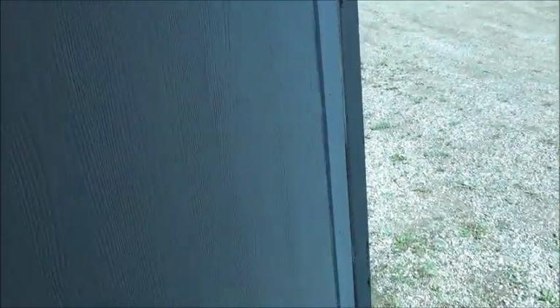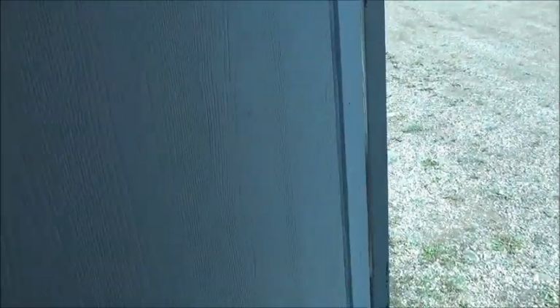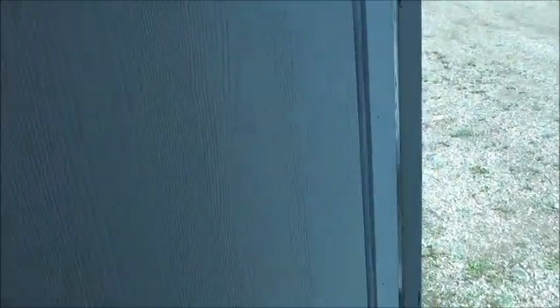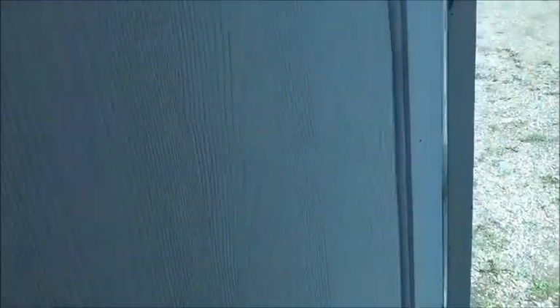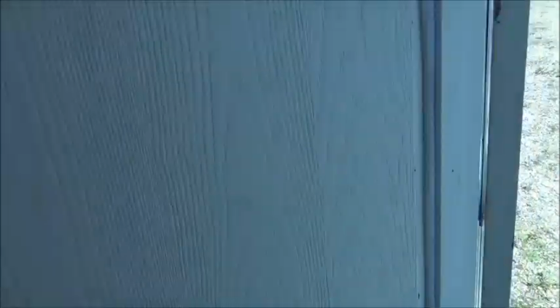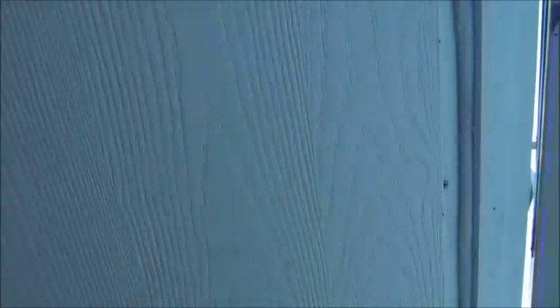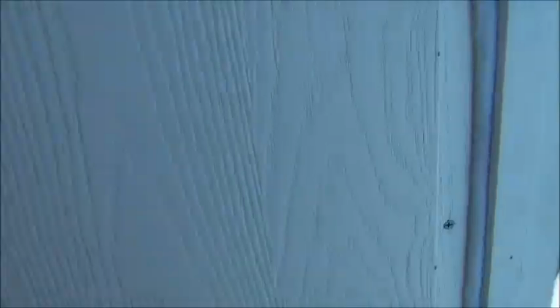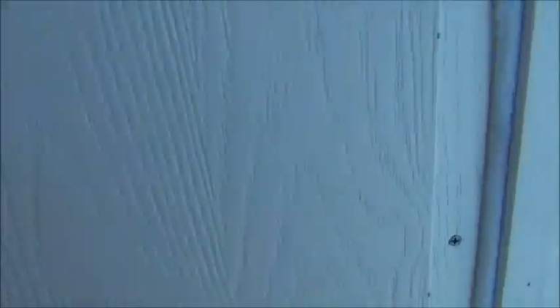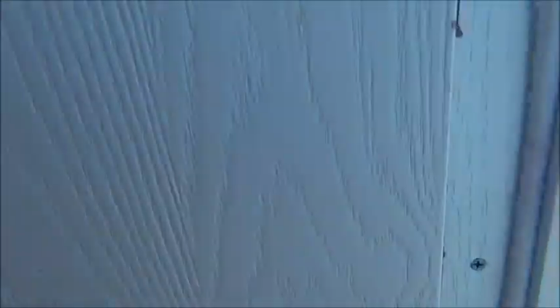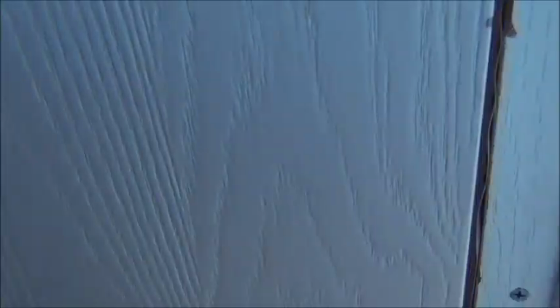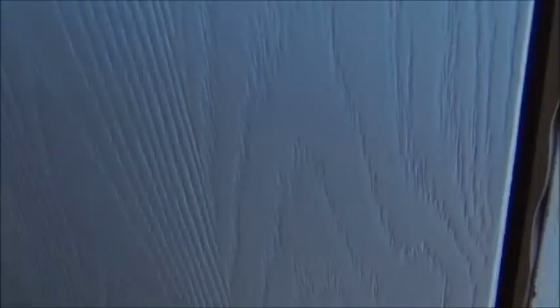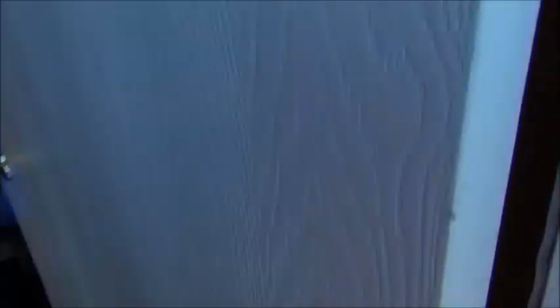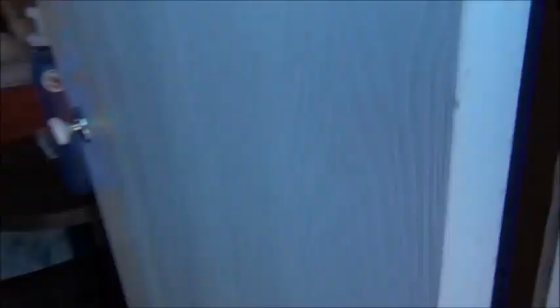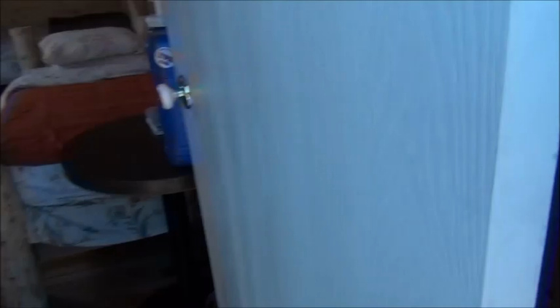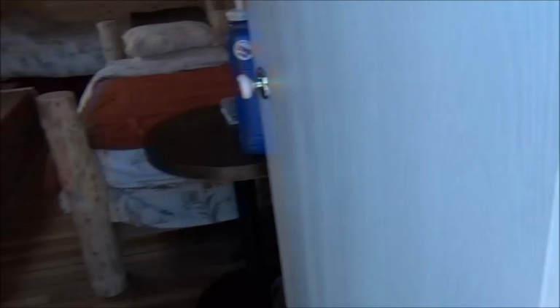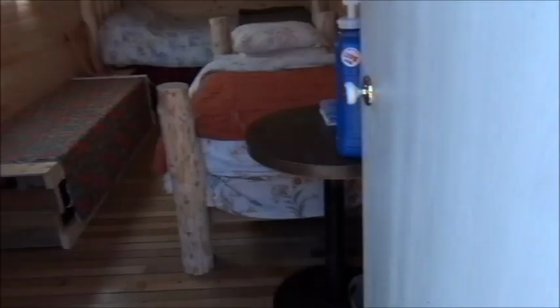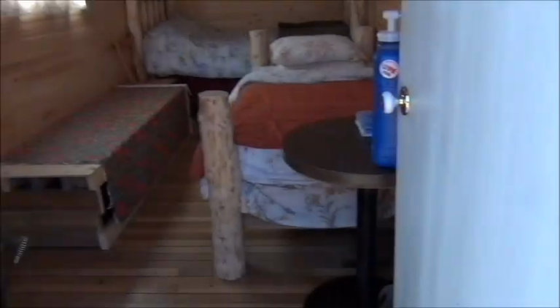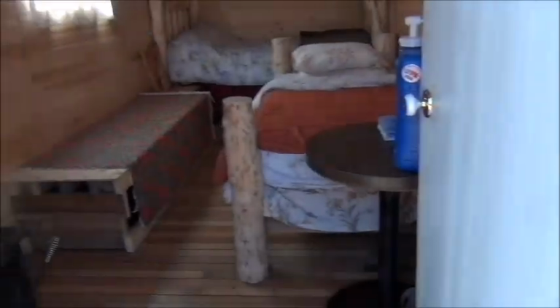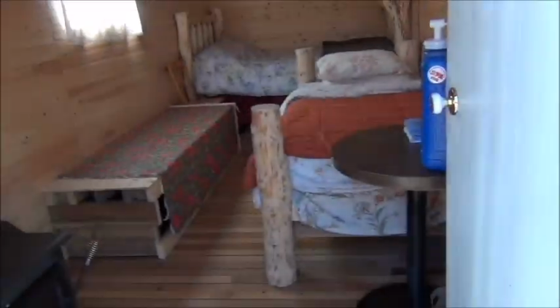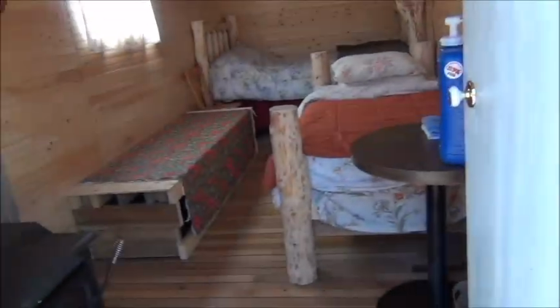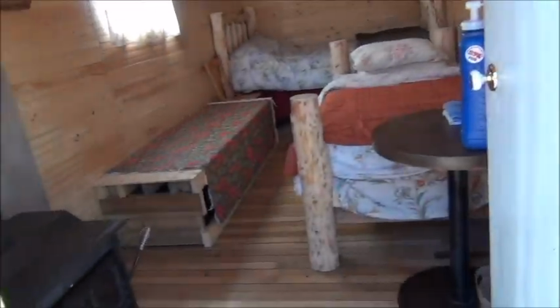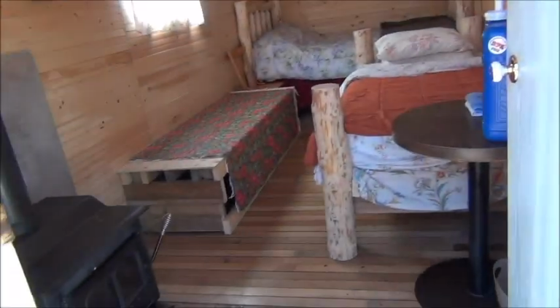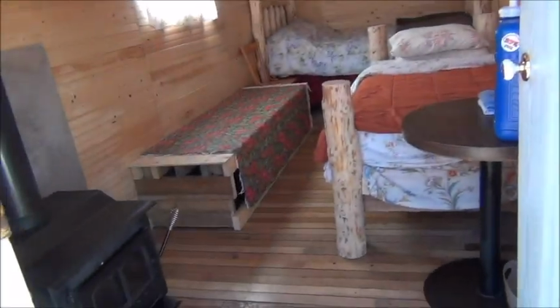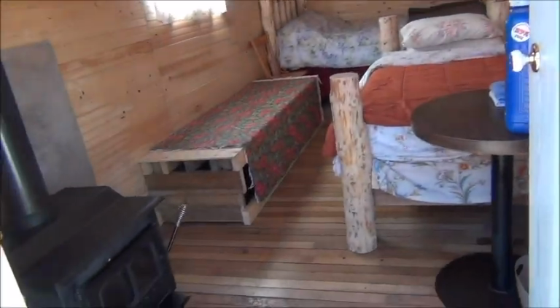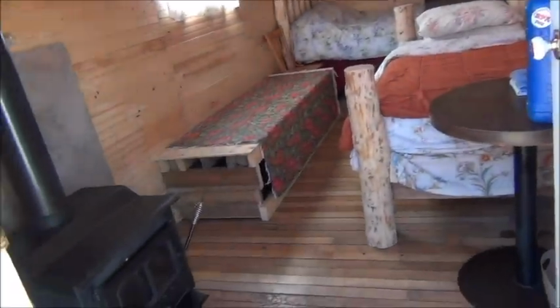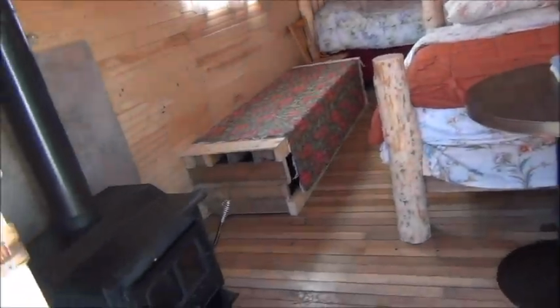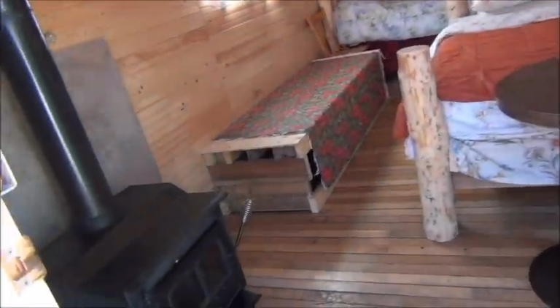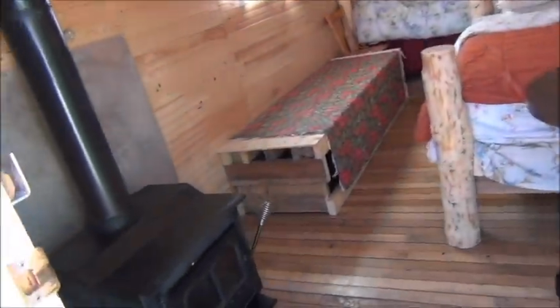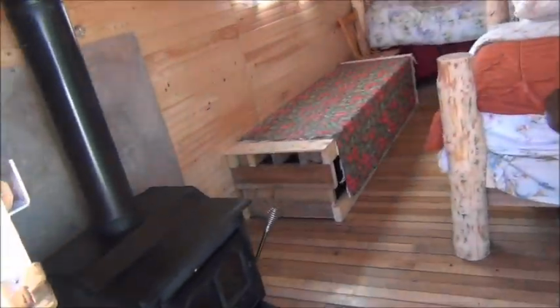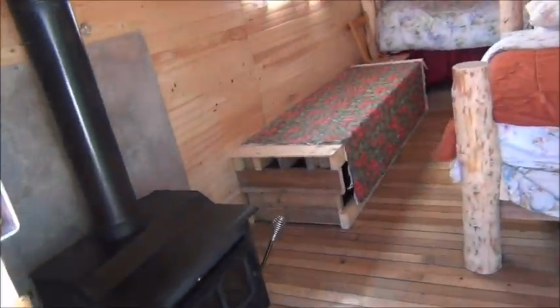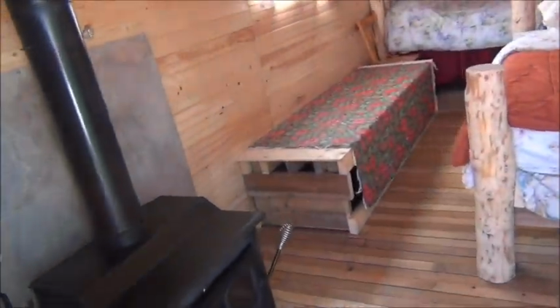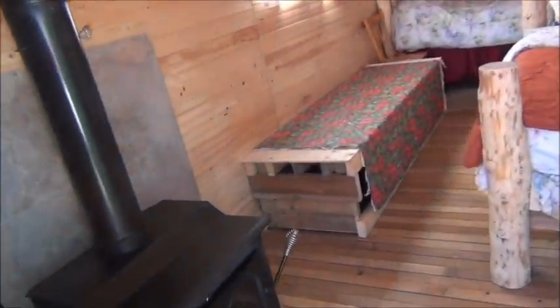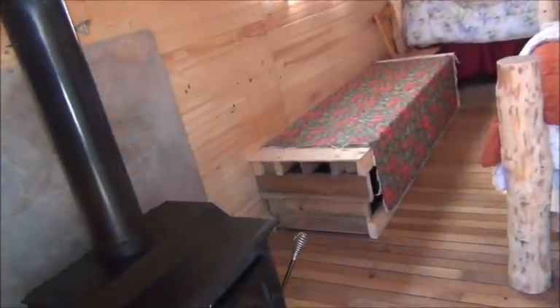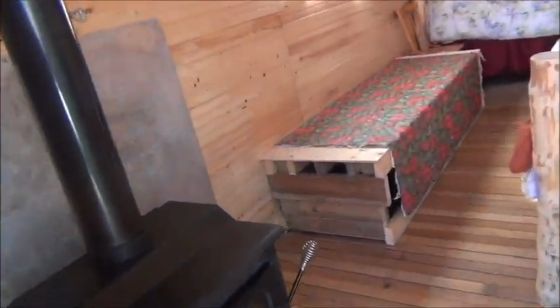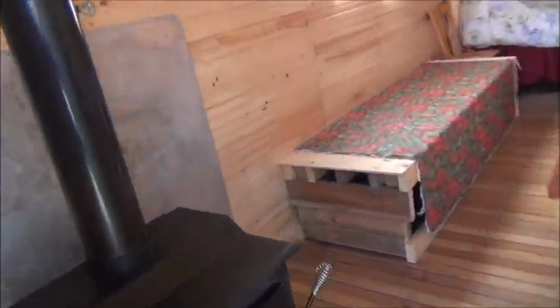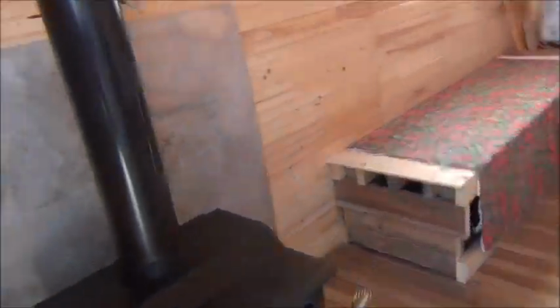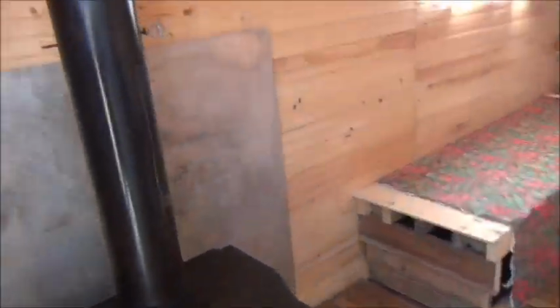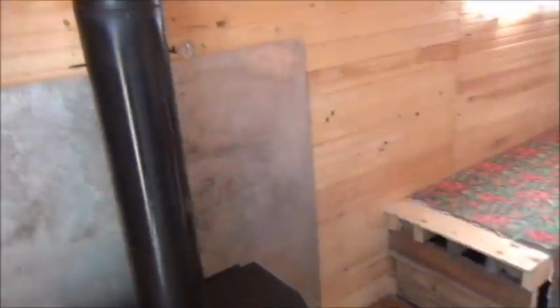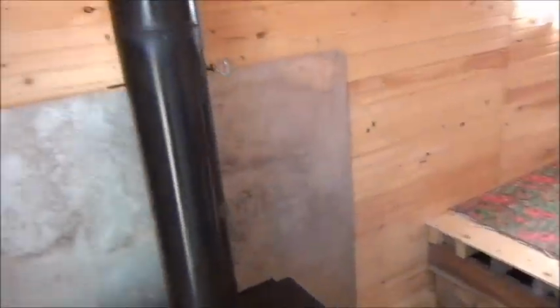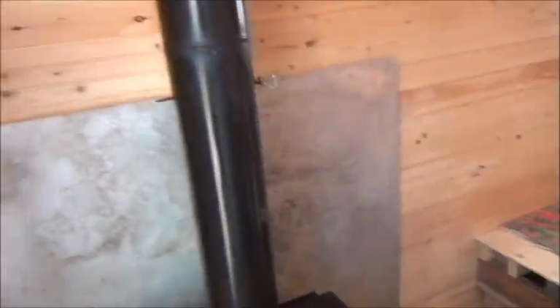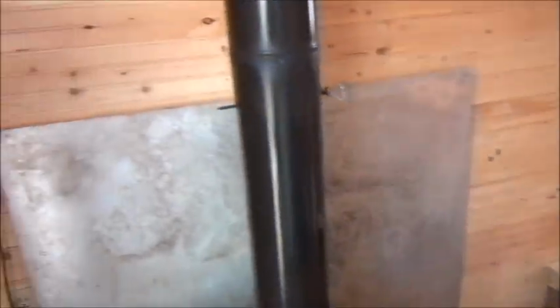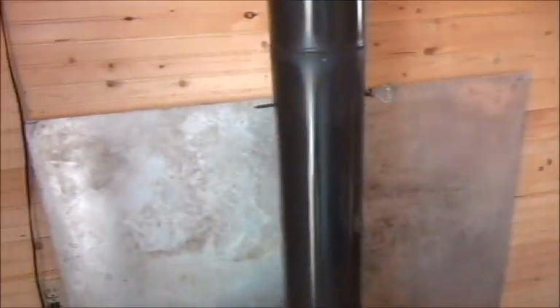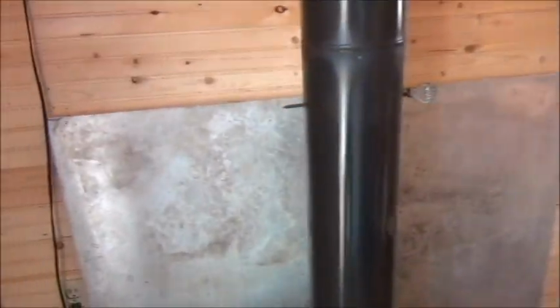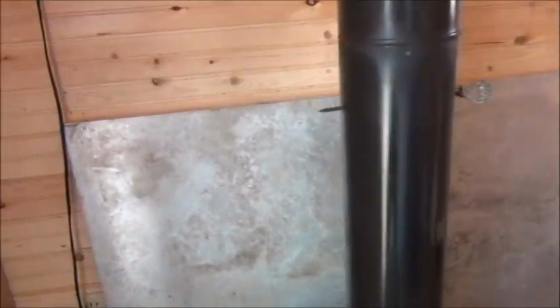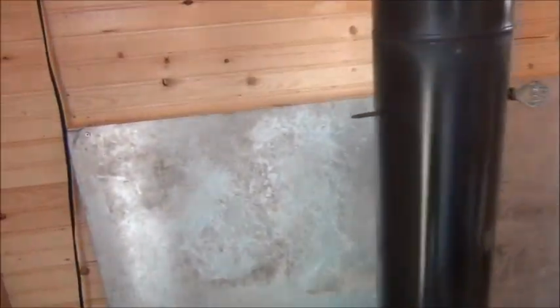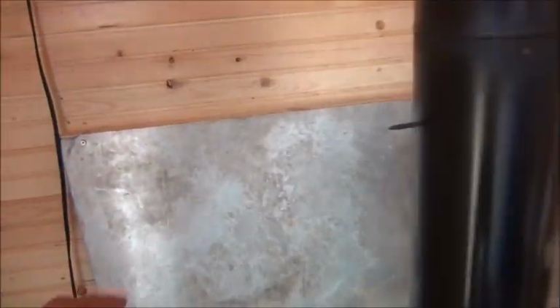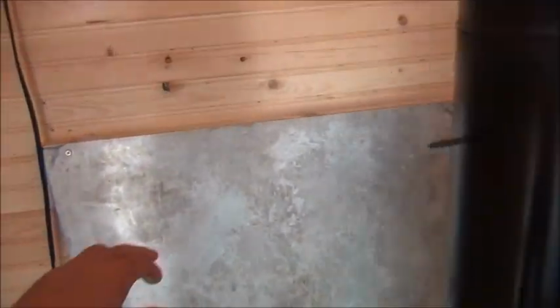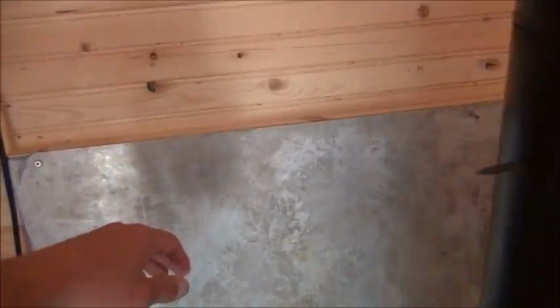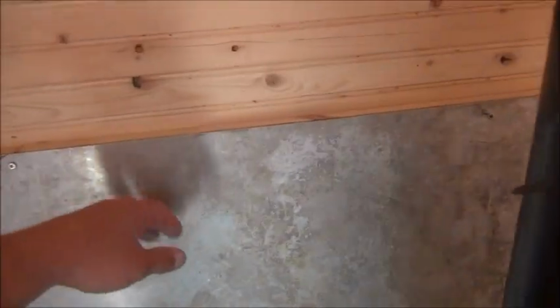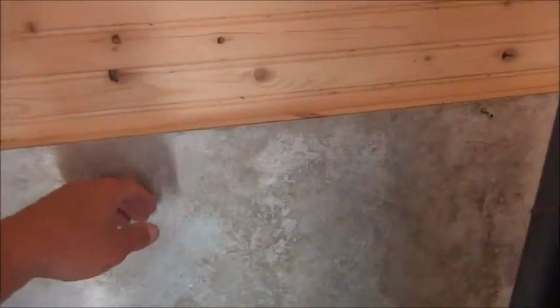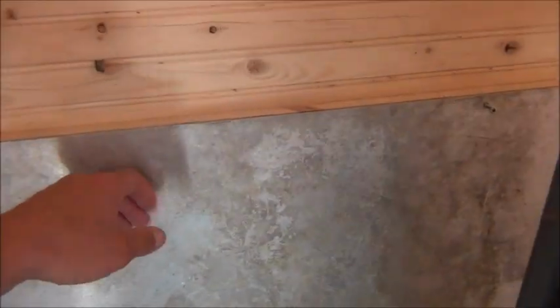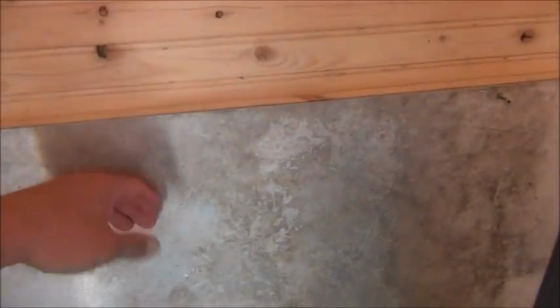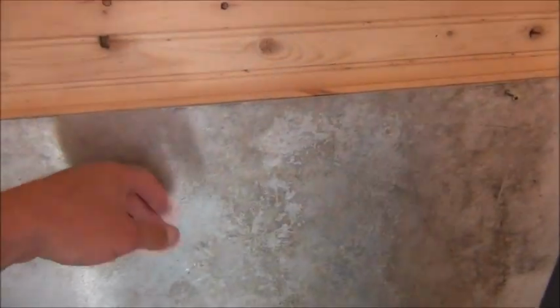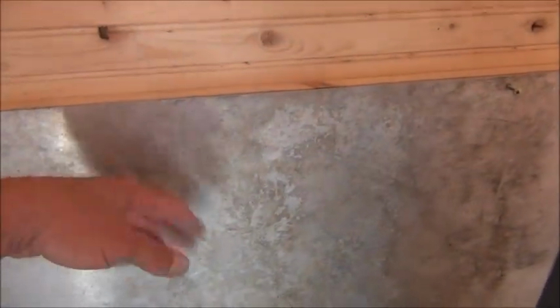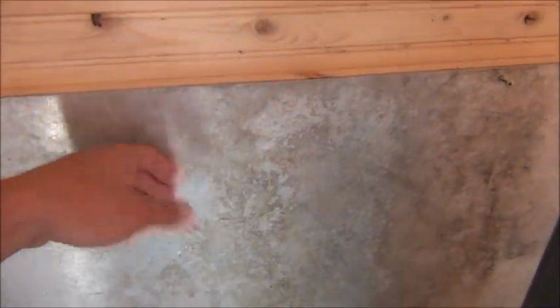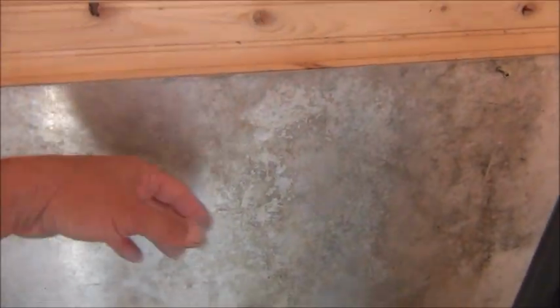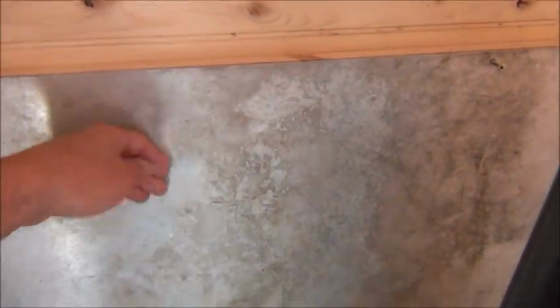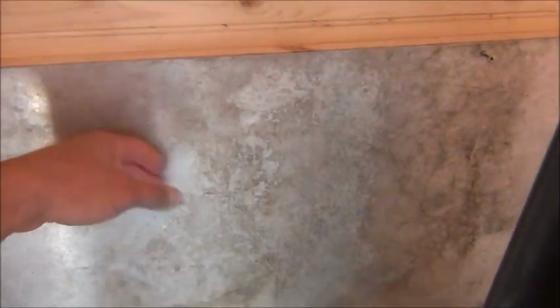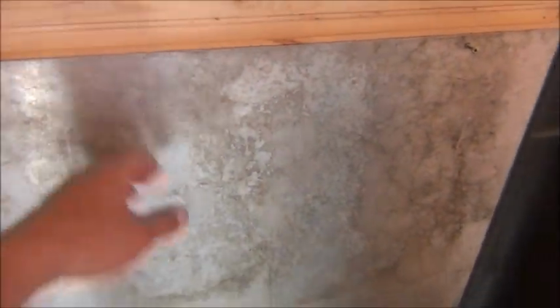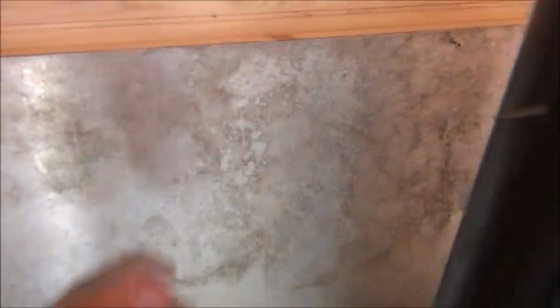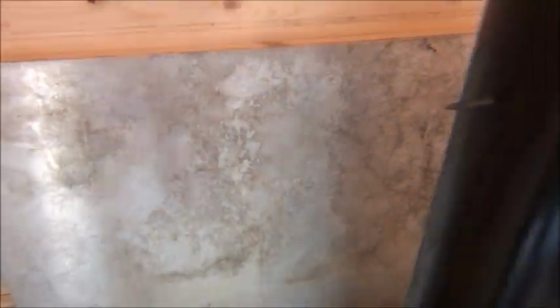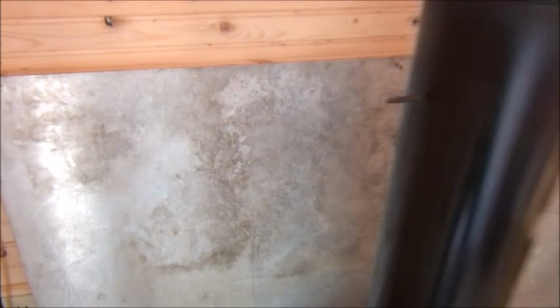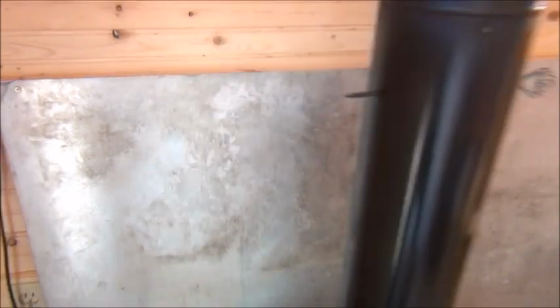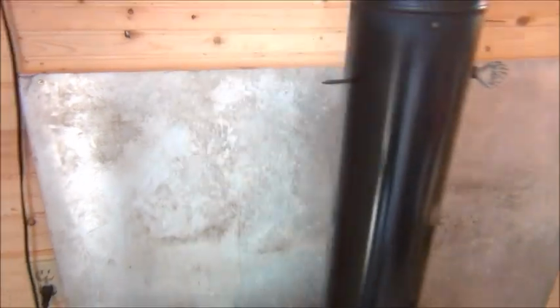Two doors — works nicely in the winter. Another thing is the screen here behind the wood stove.